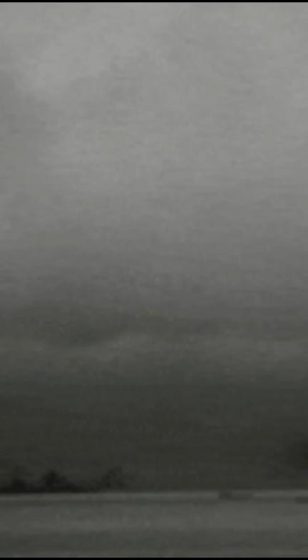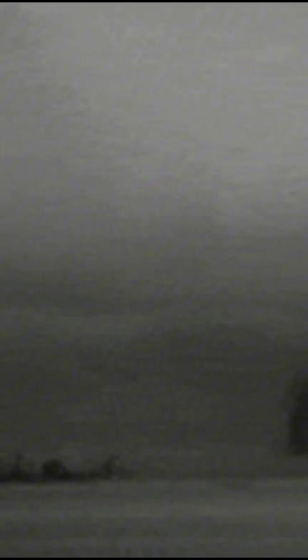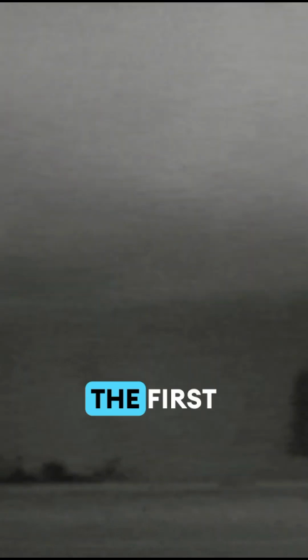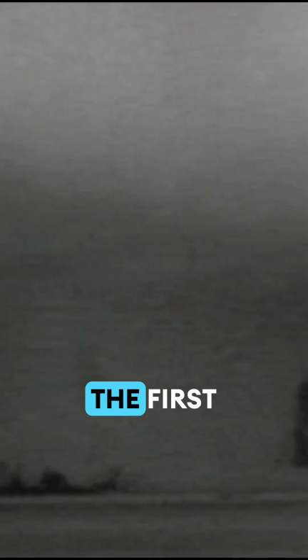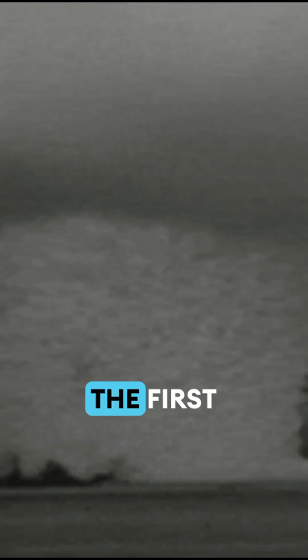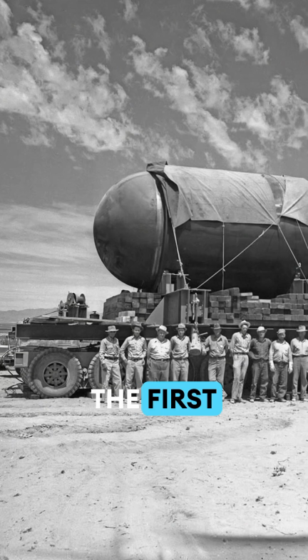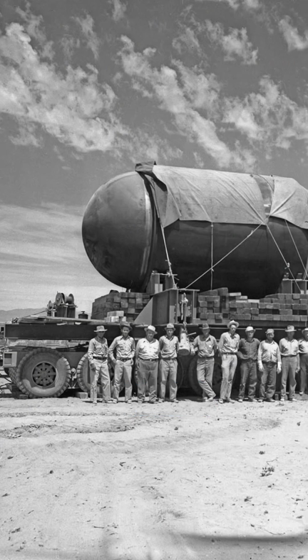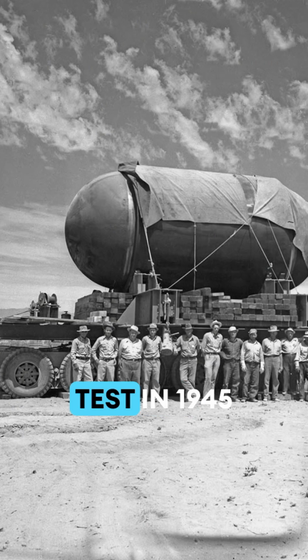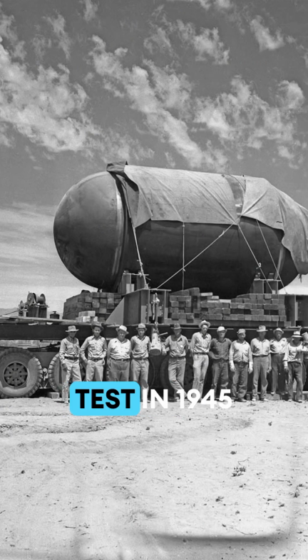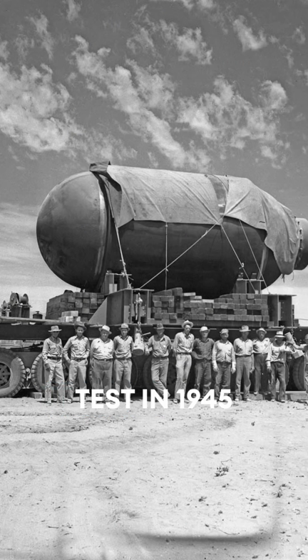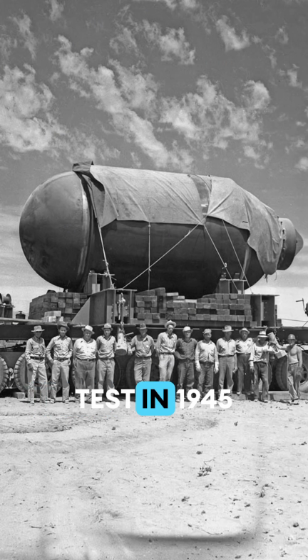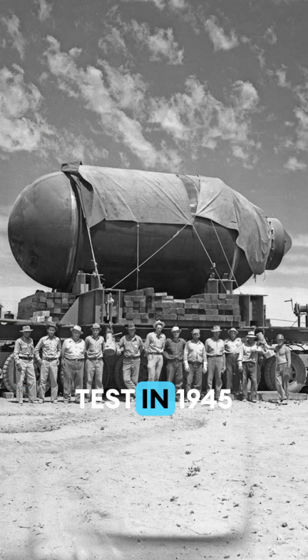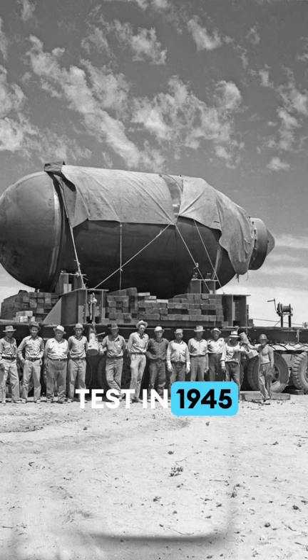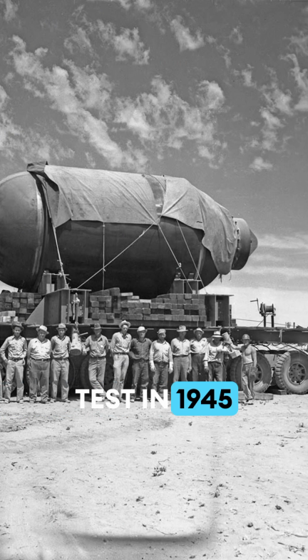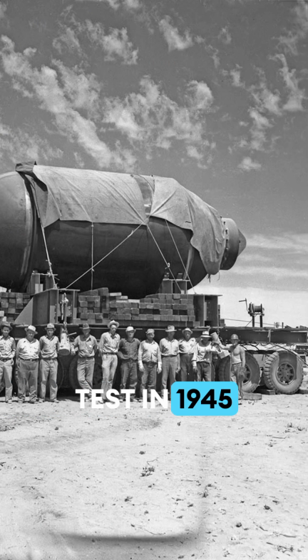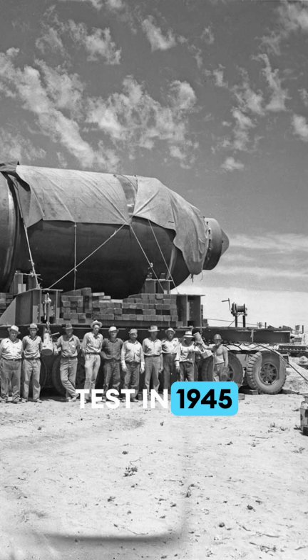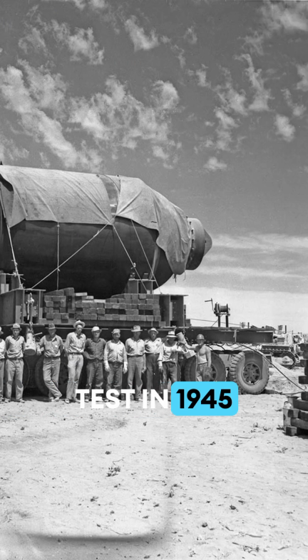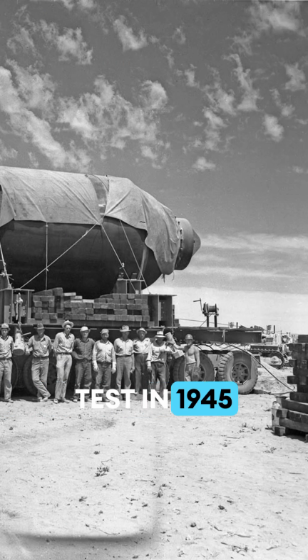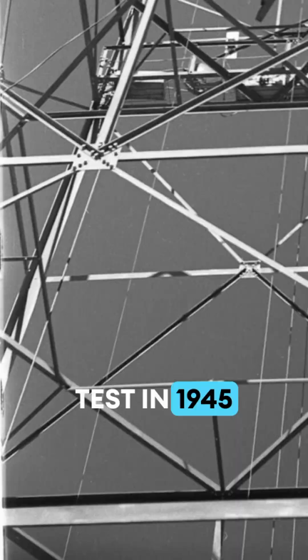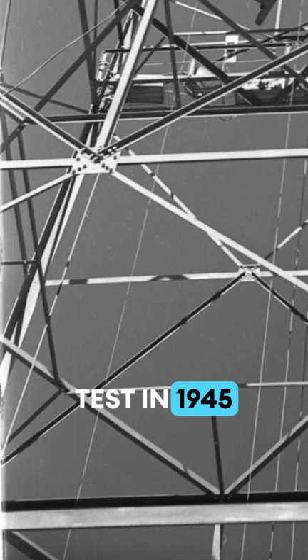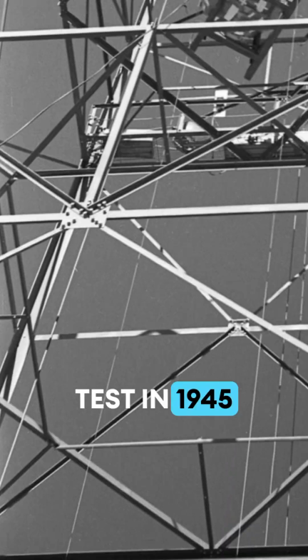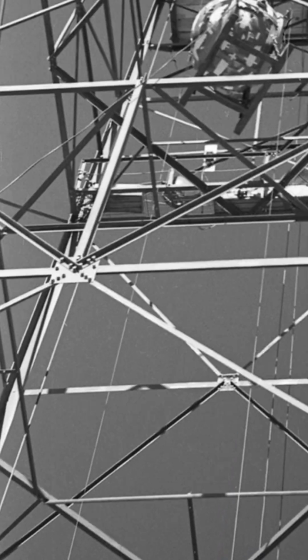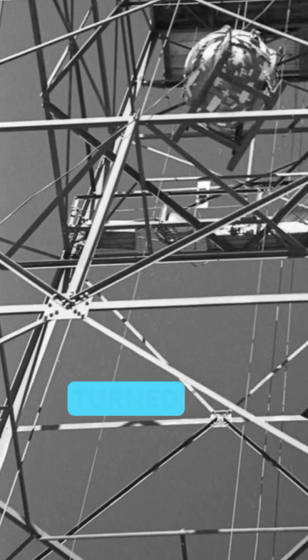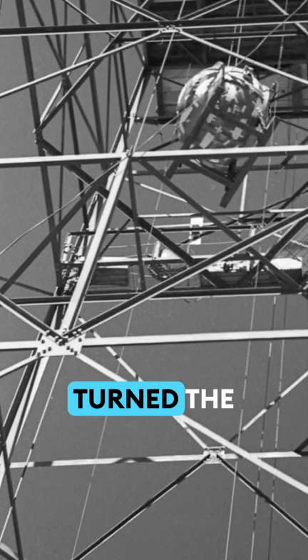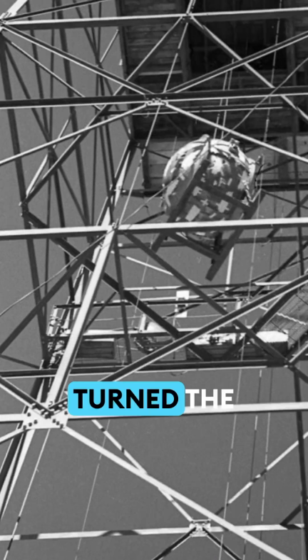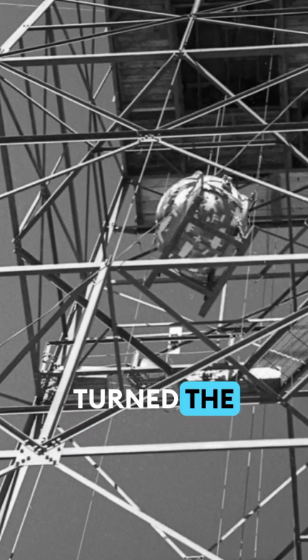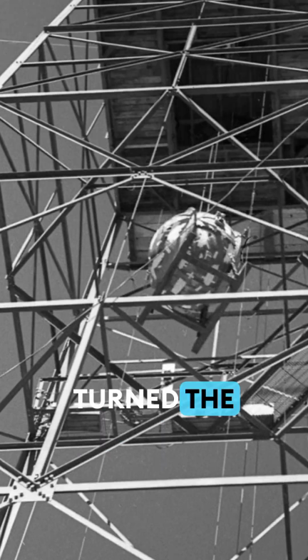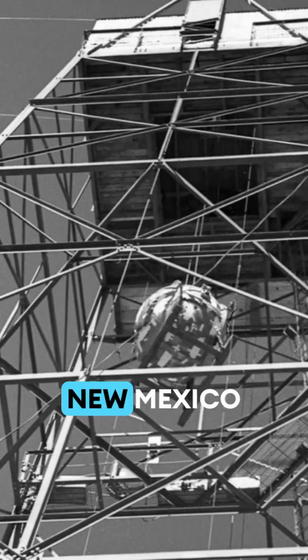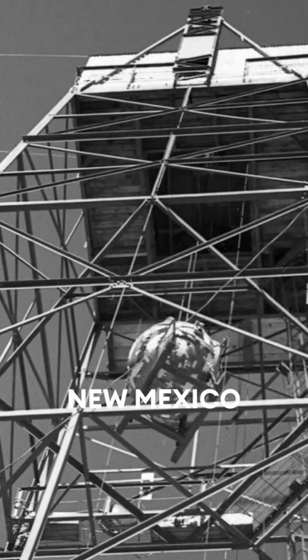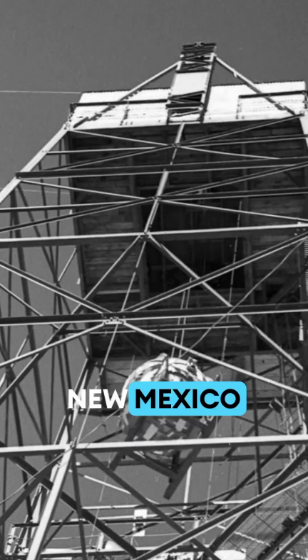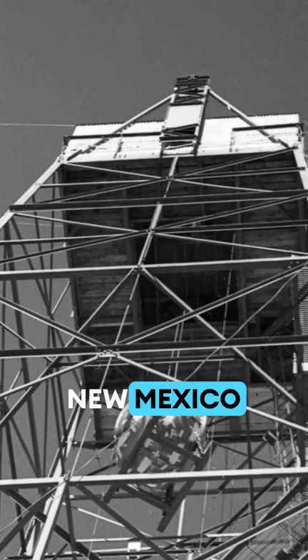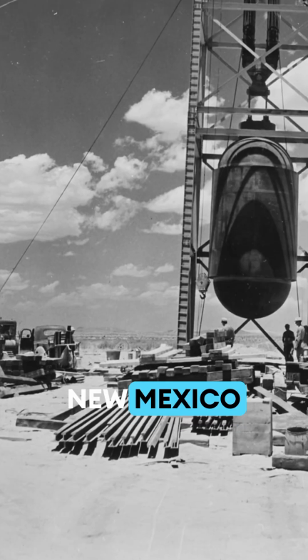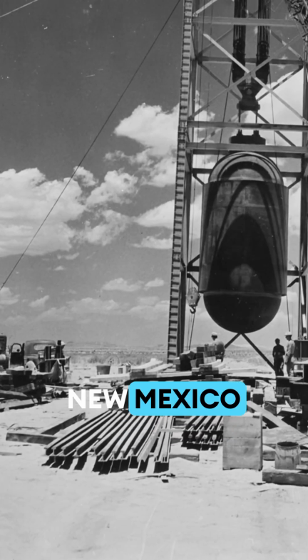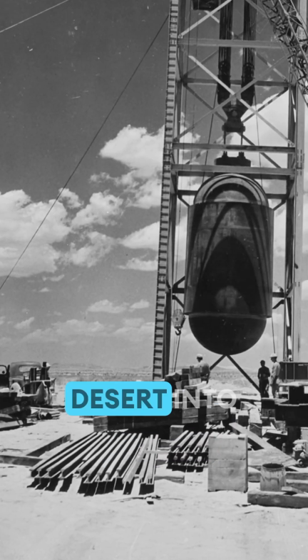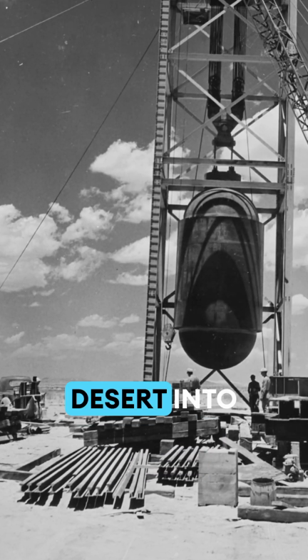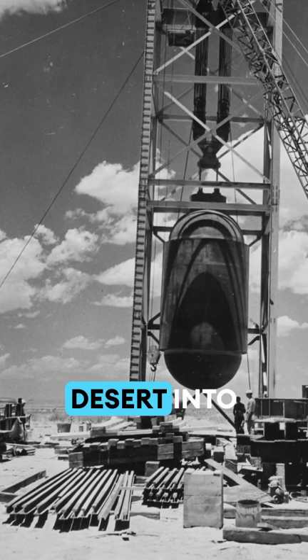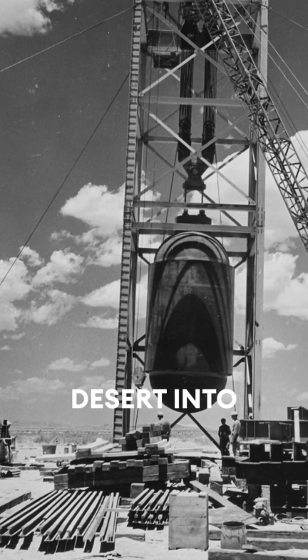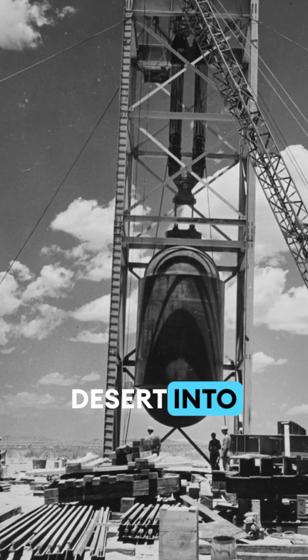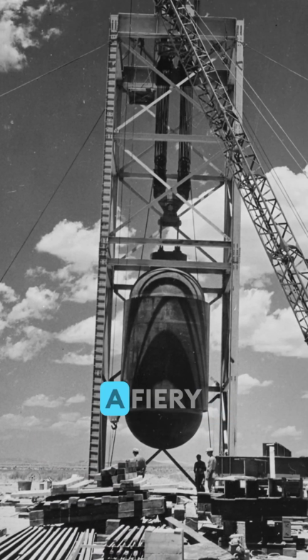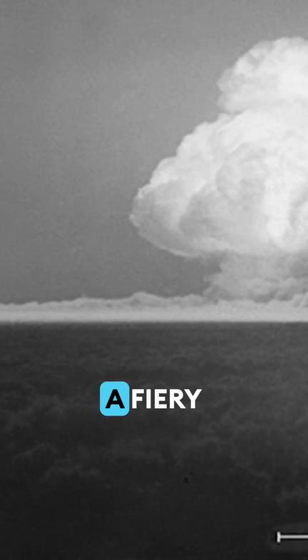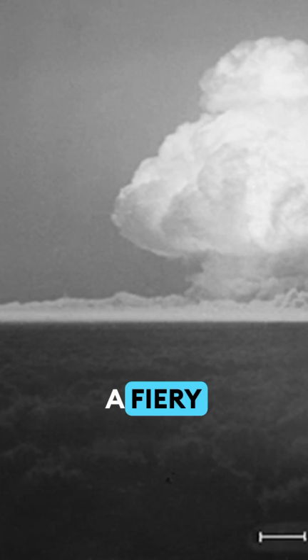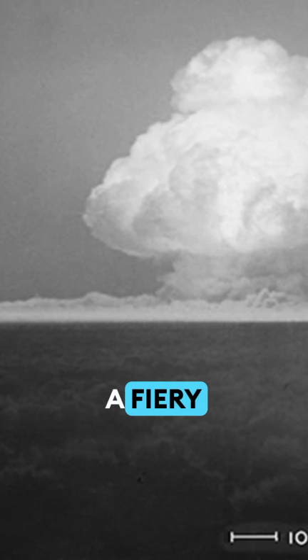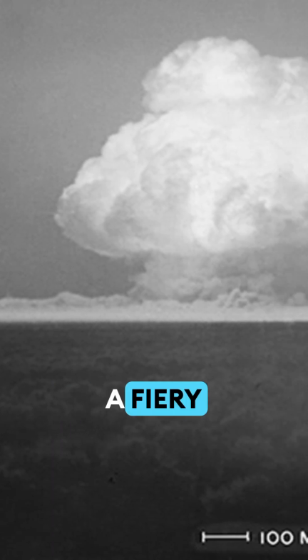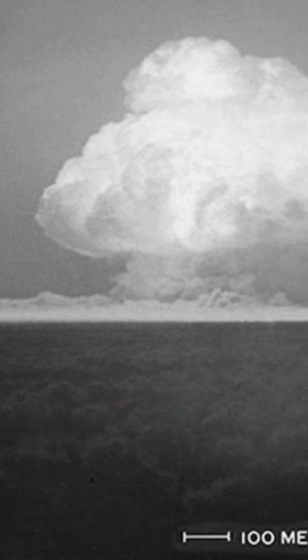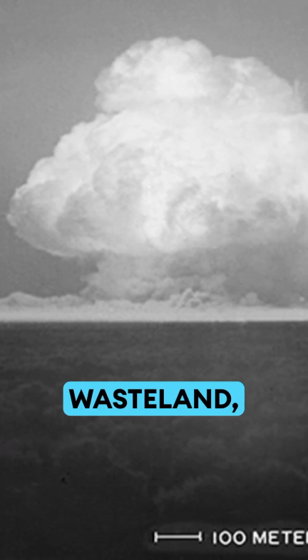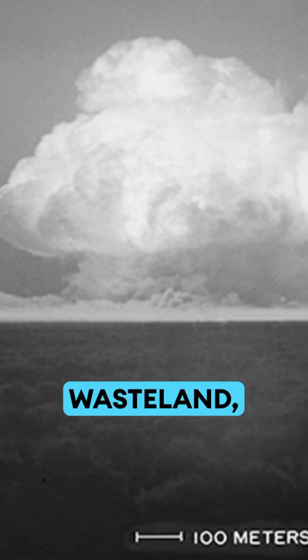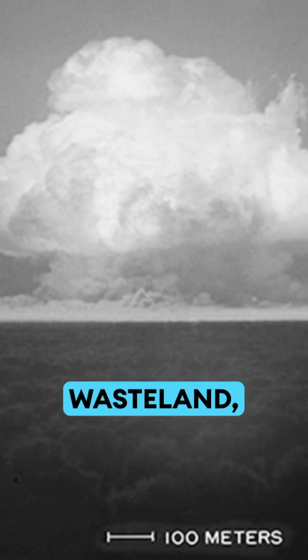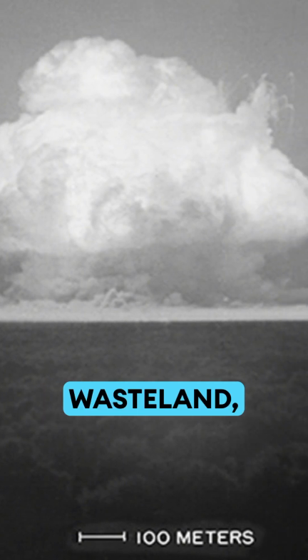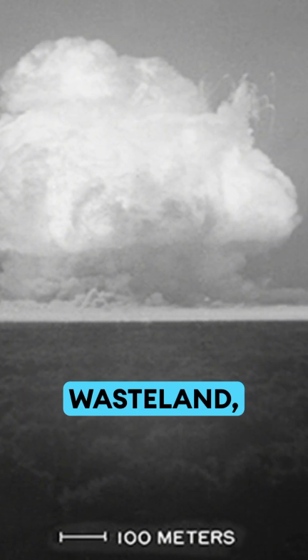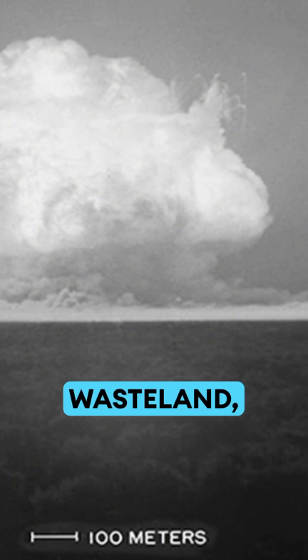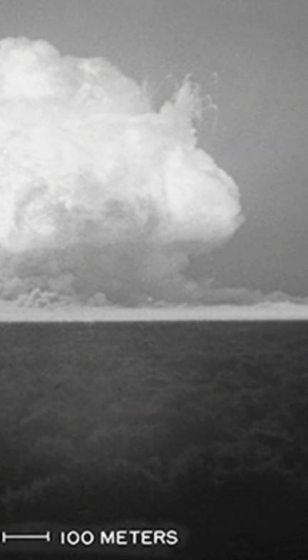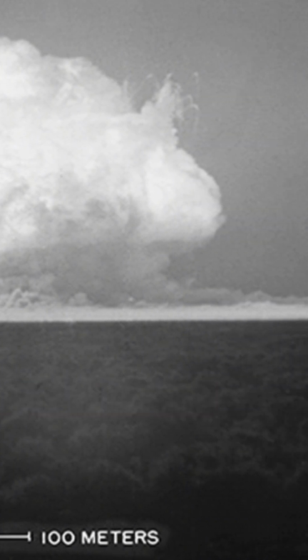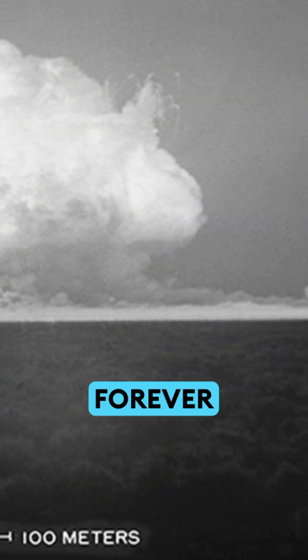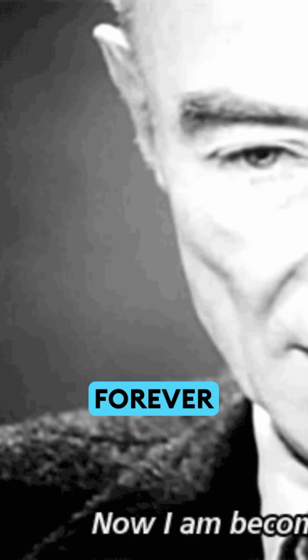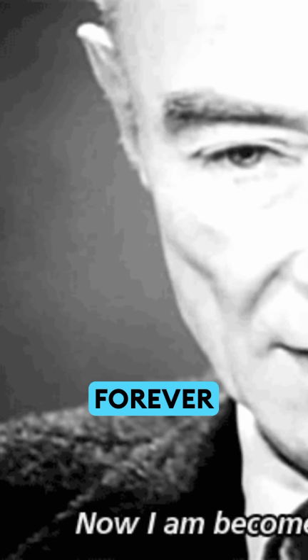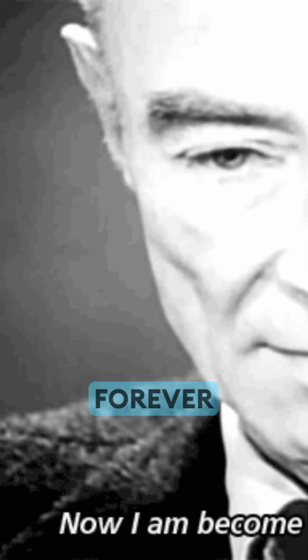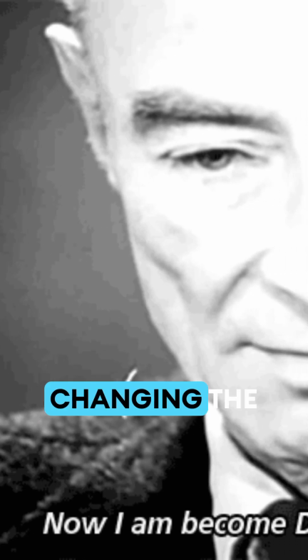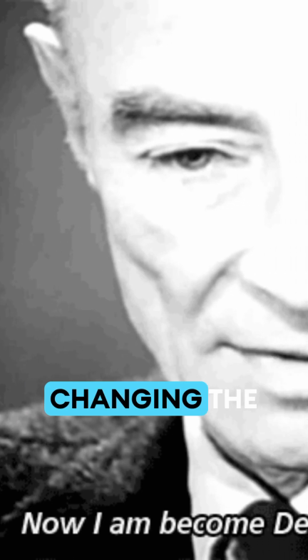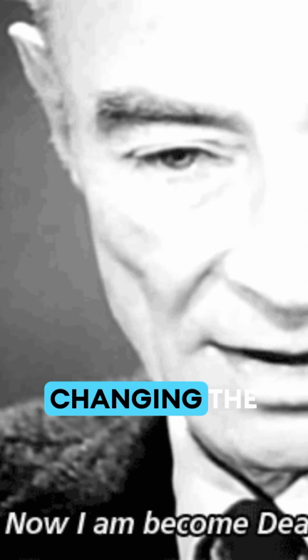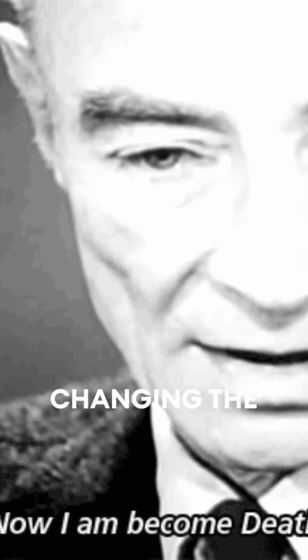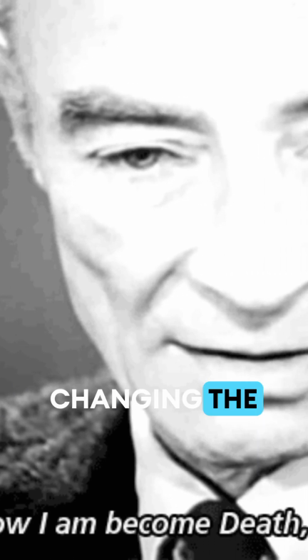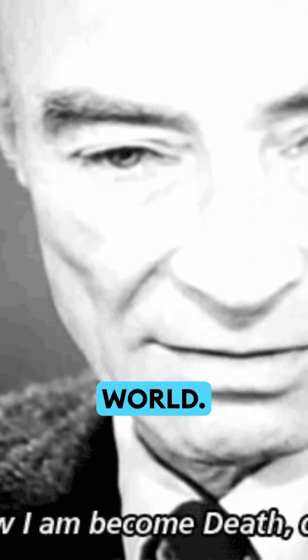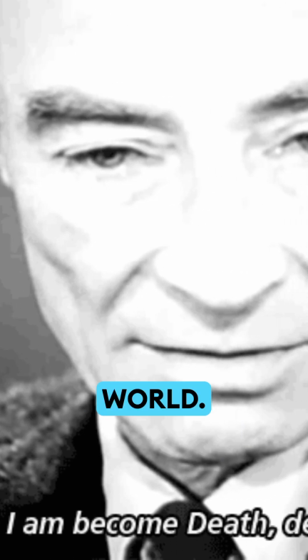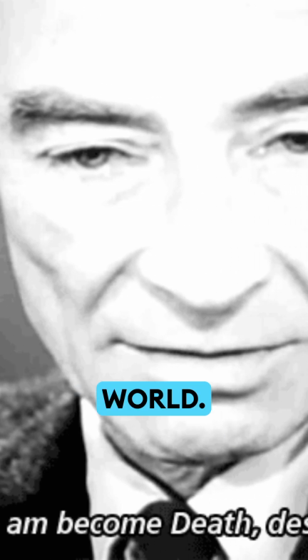The first test in 1945 turned the New Mexico desert into a fiery wasteland, forever changing the world.